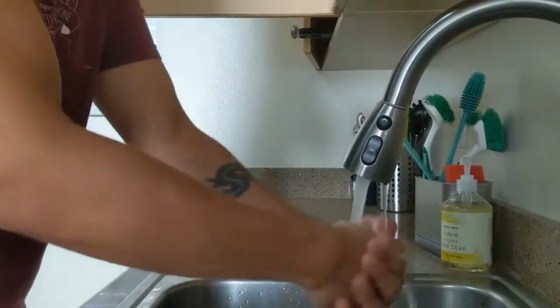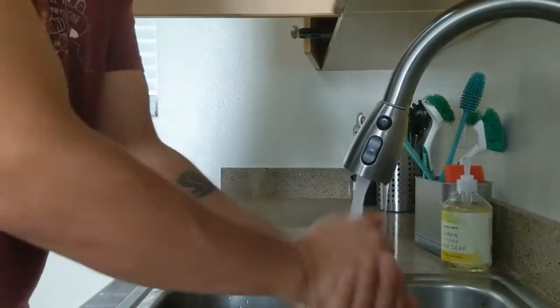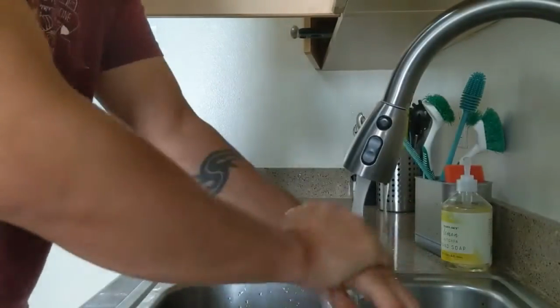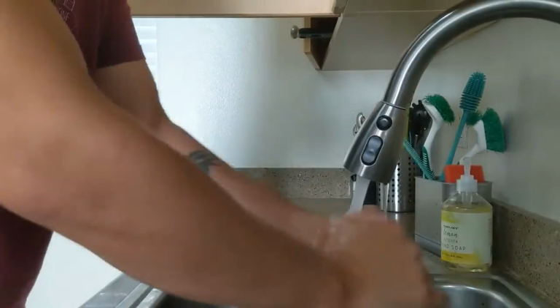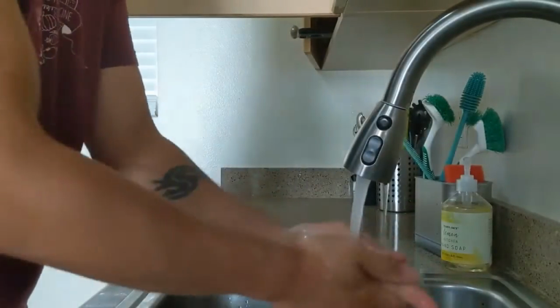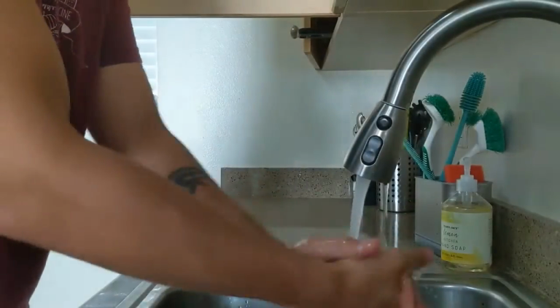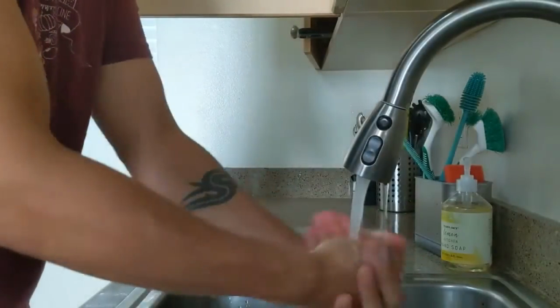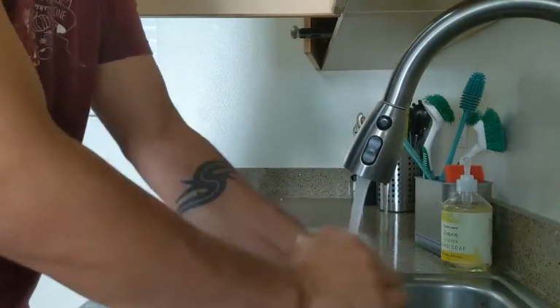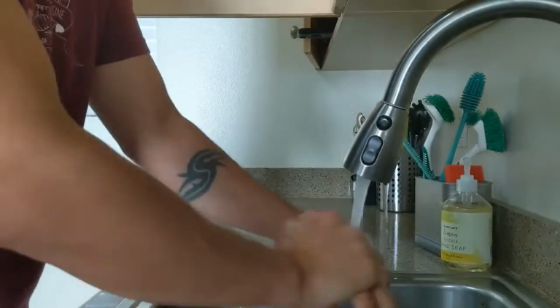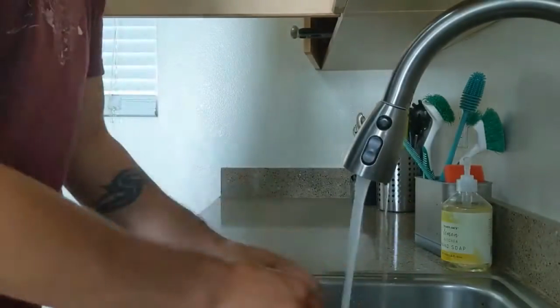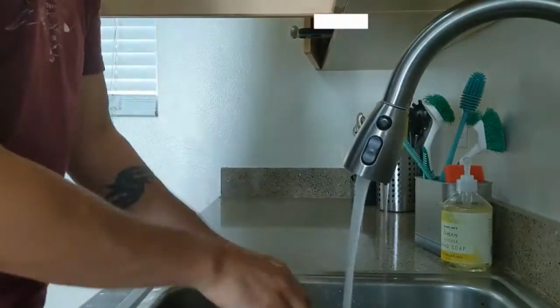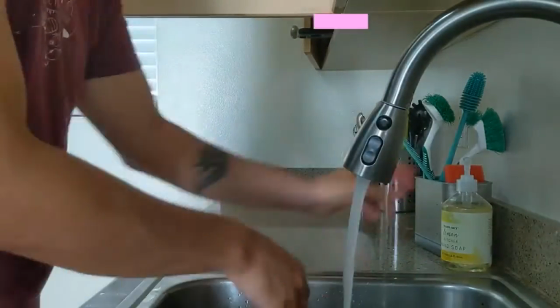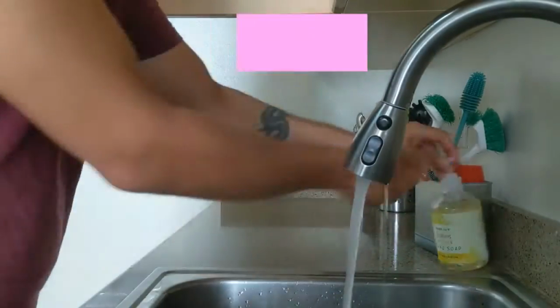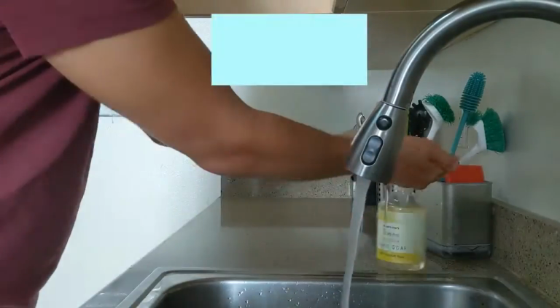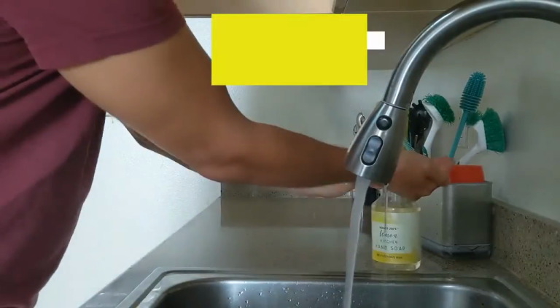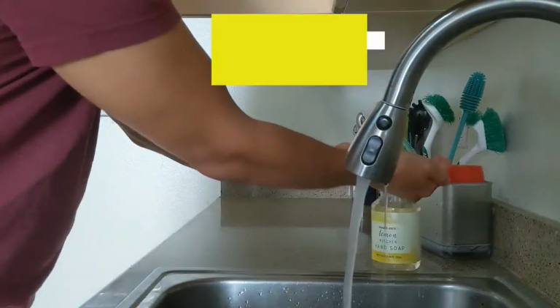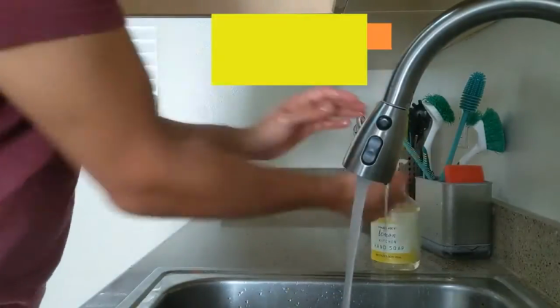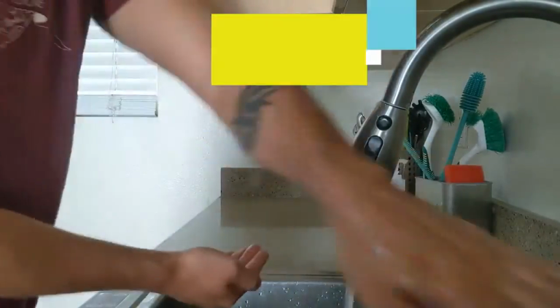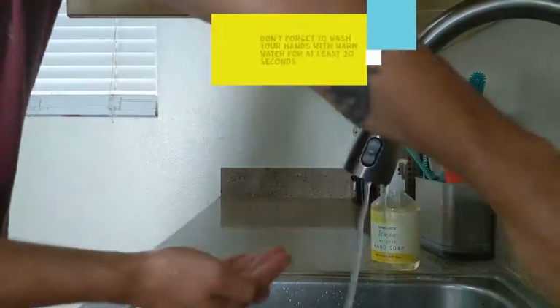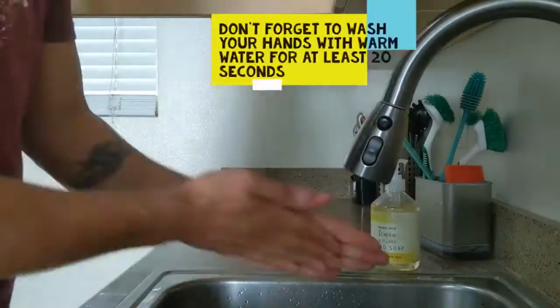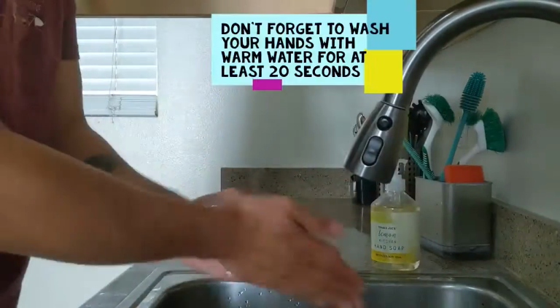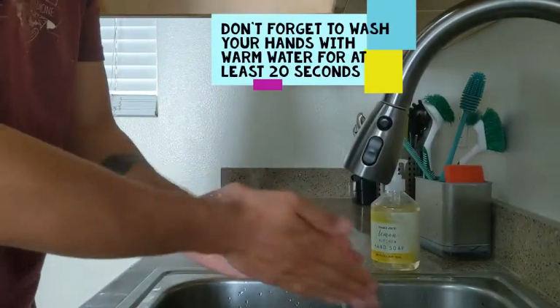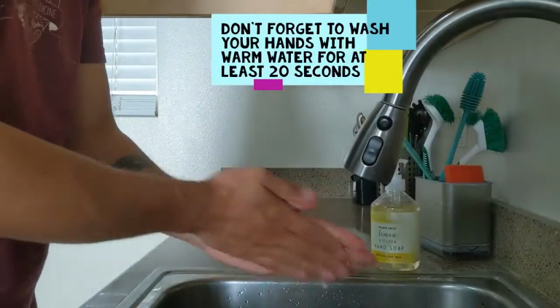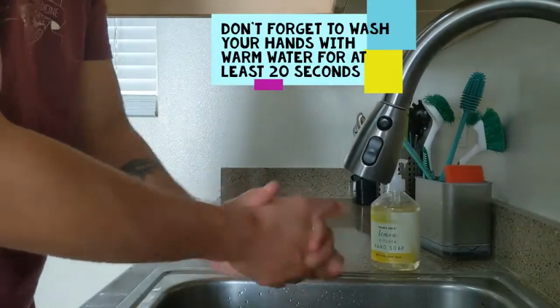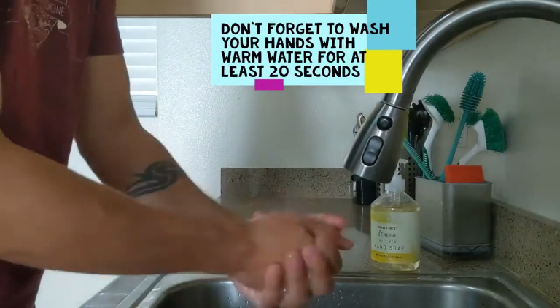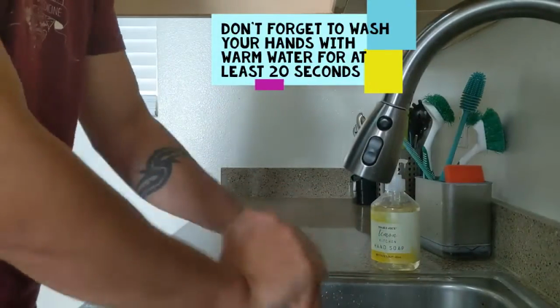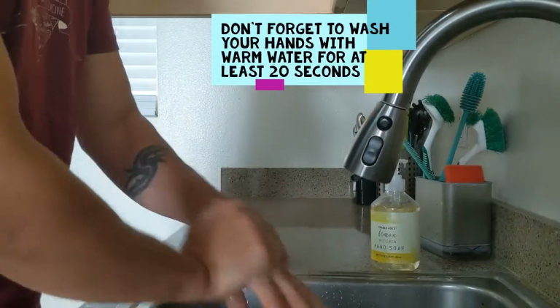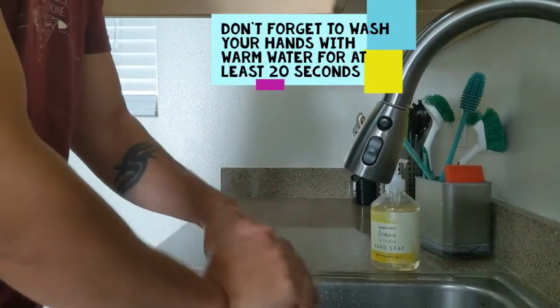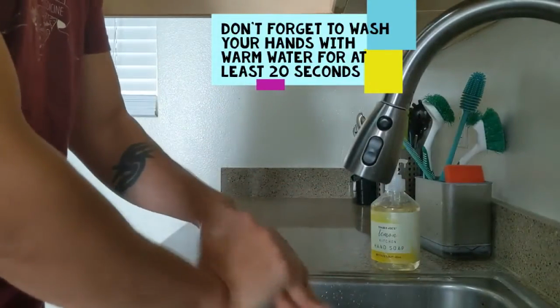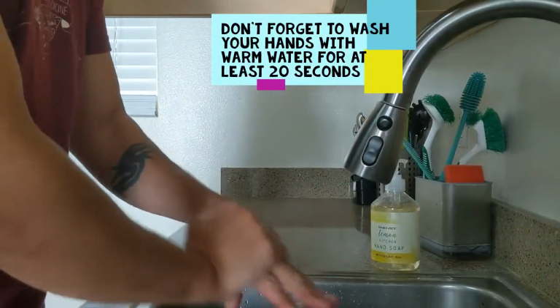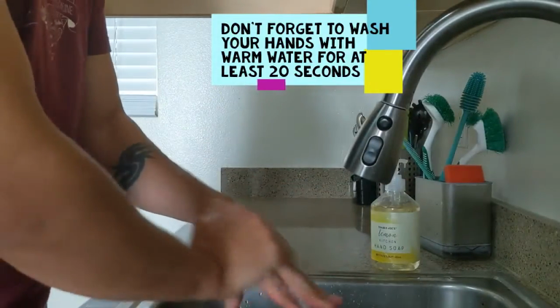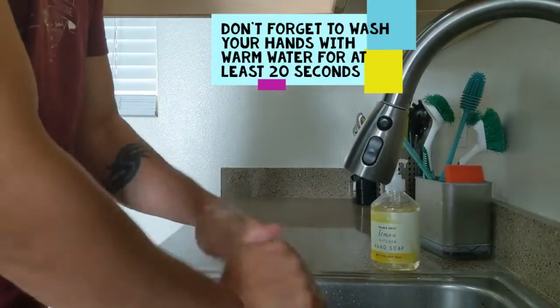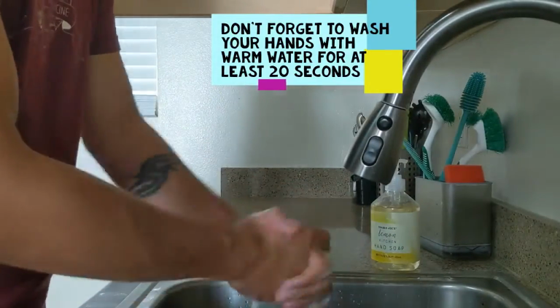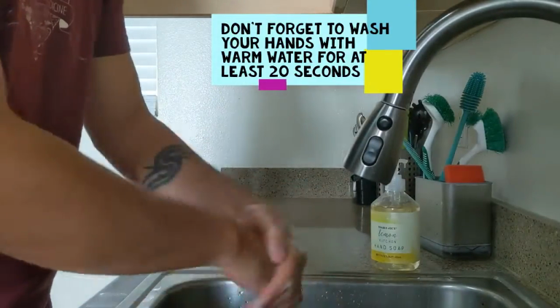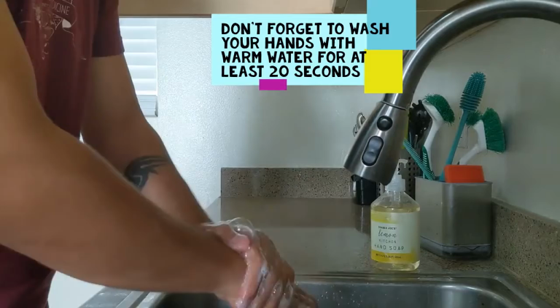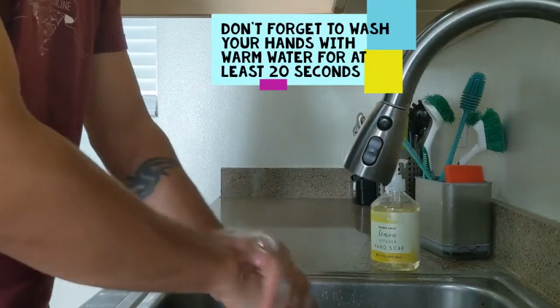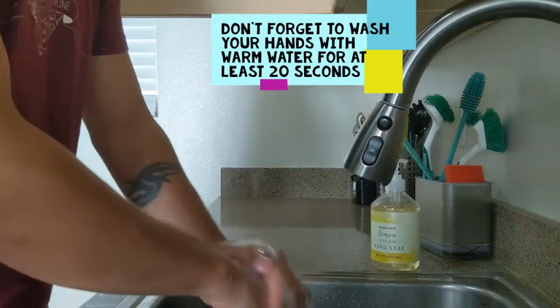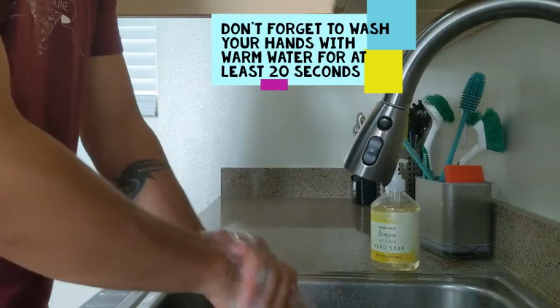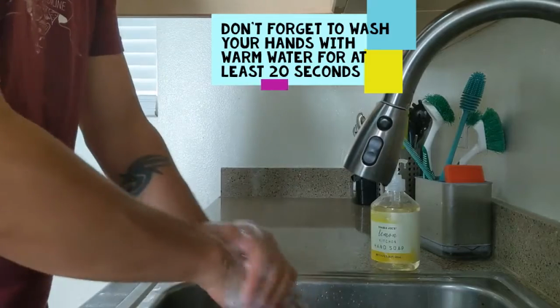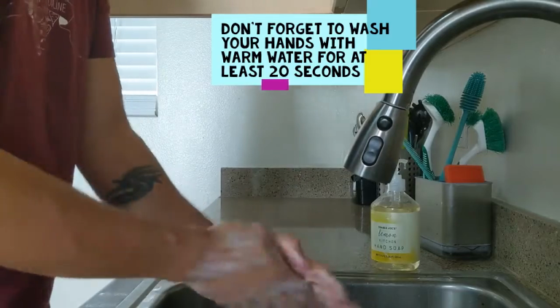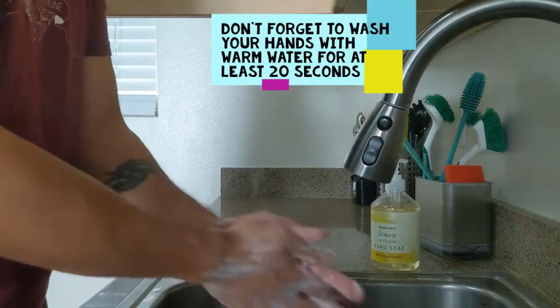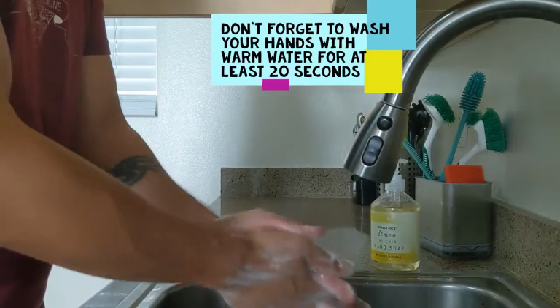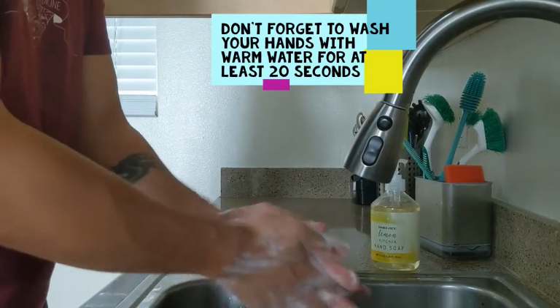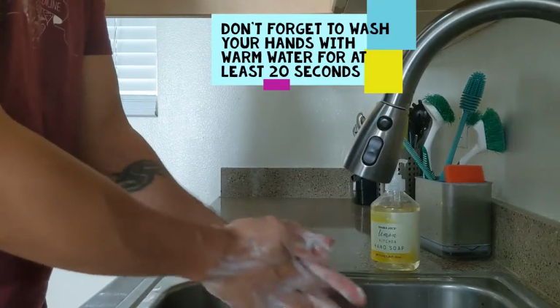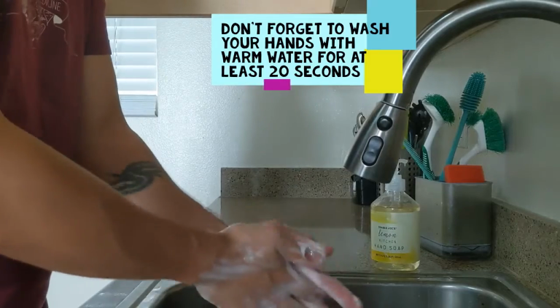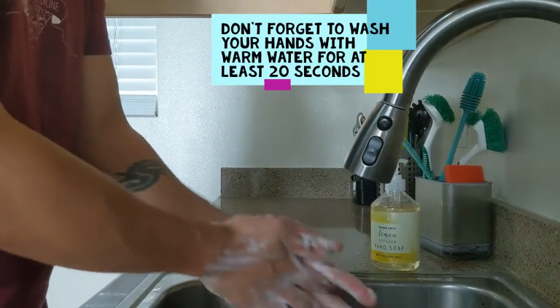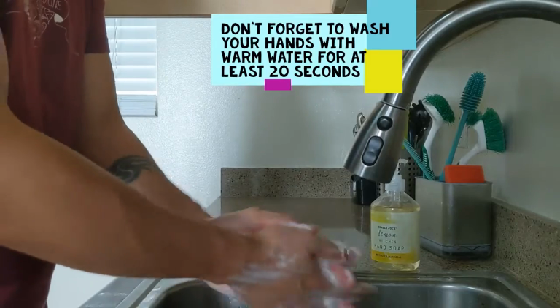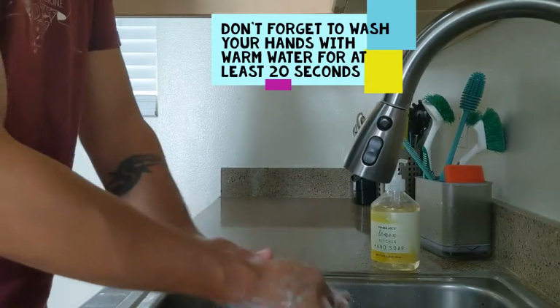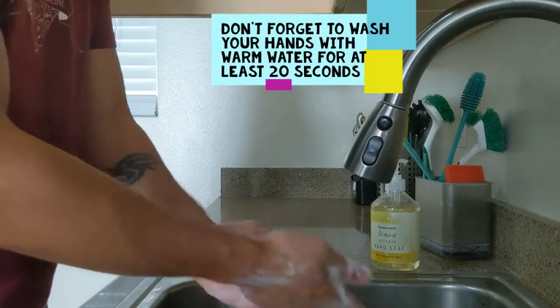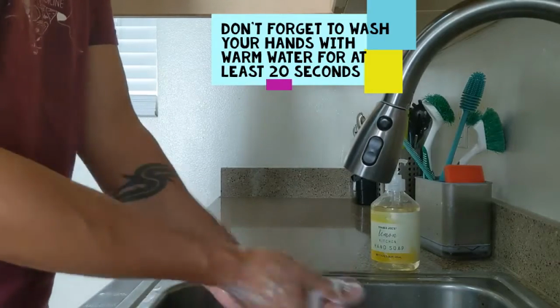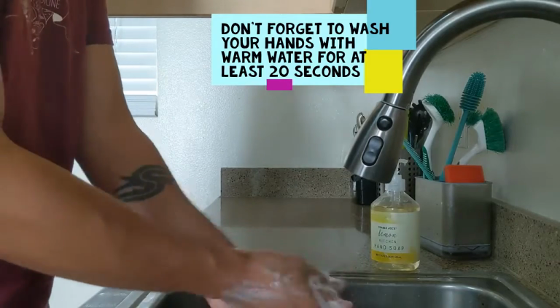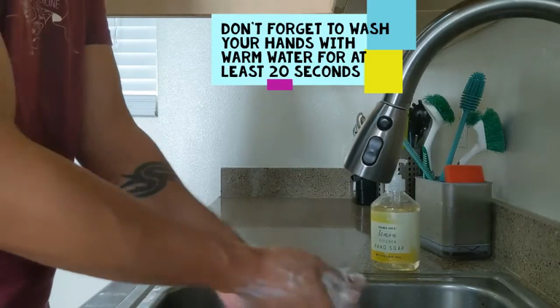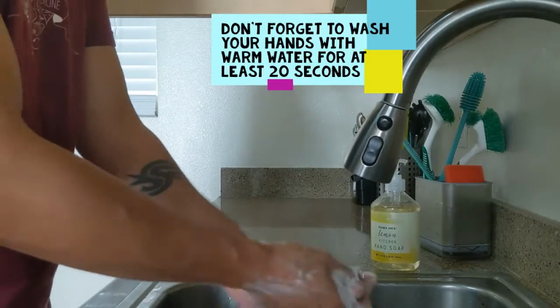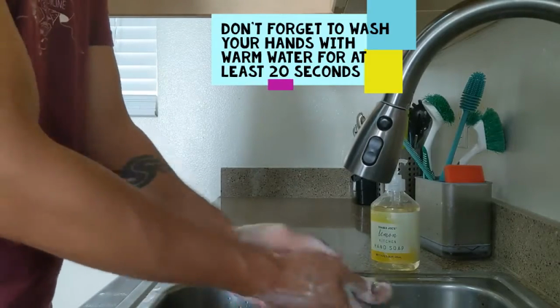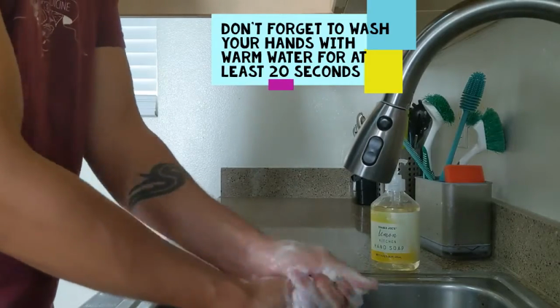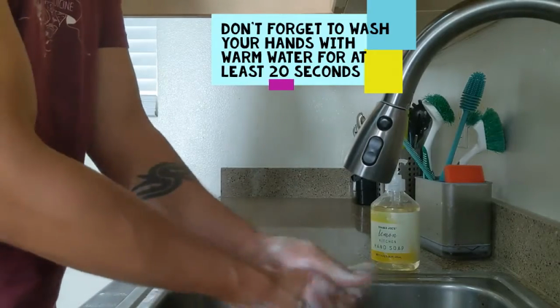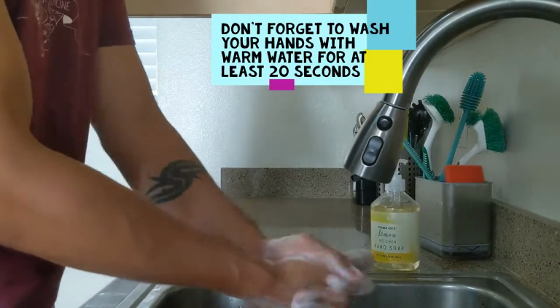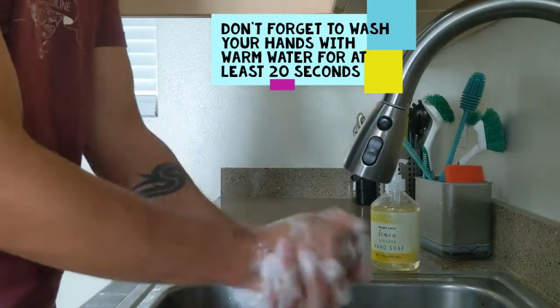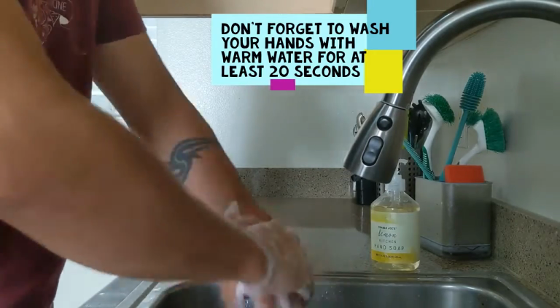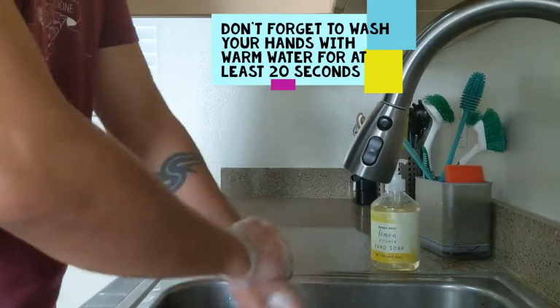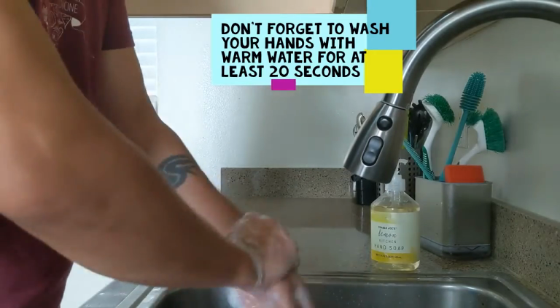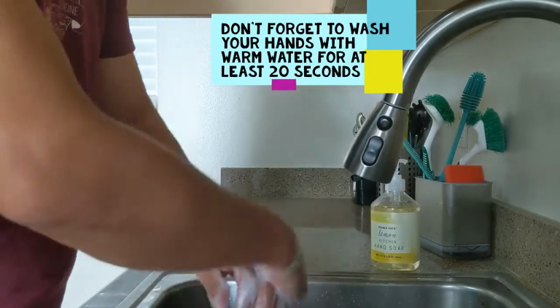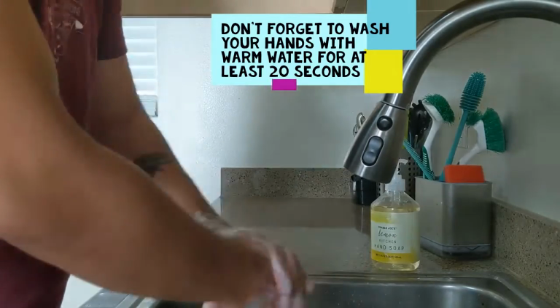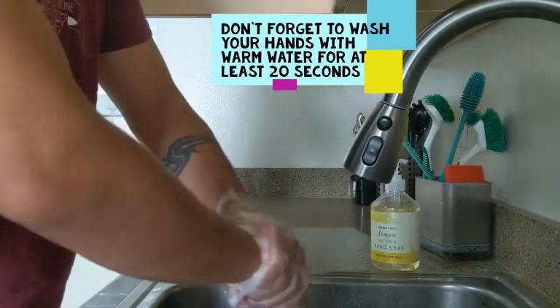Always remember to wash your hands with warm water. You should wash them long enough to be able to sing the happy birthday song twice.